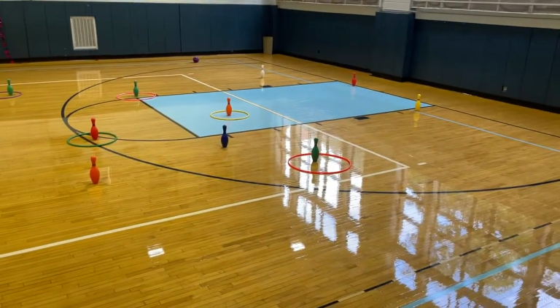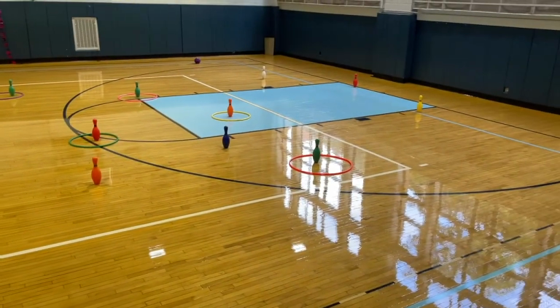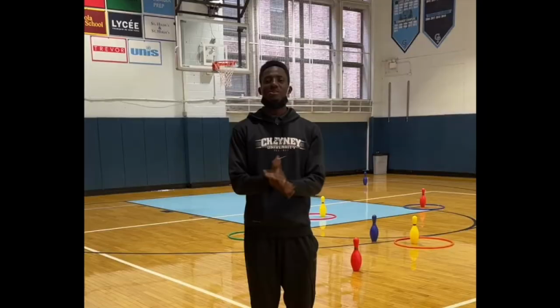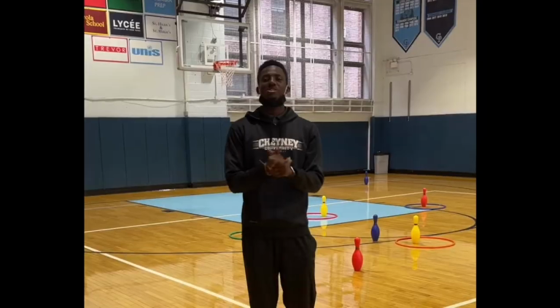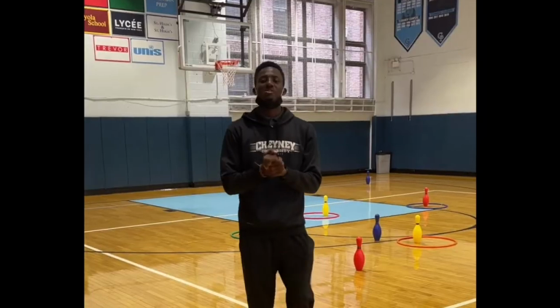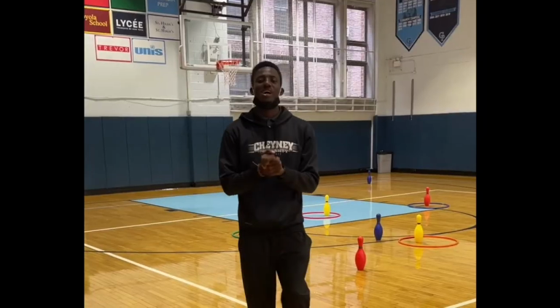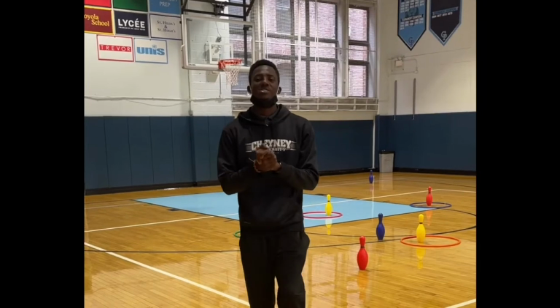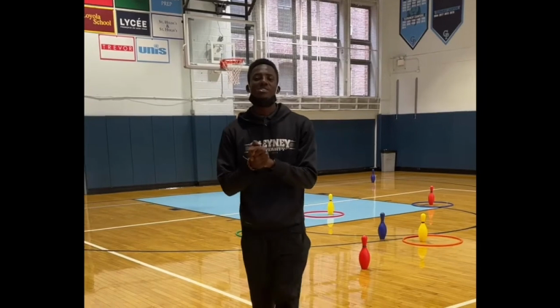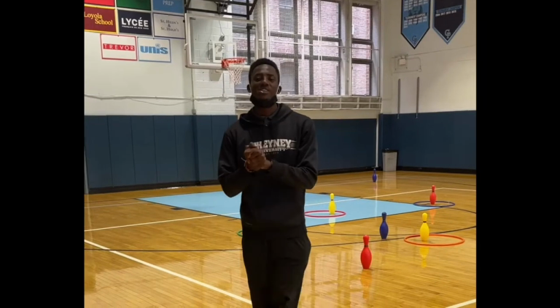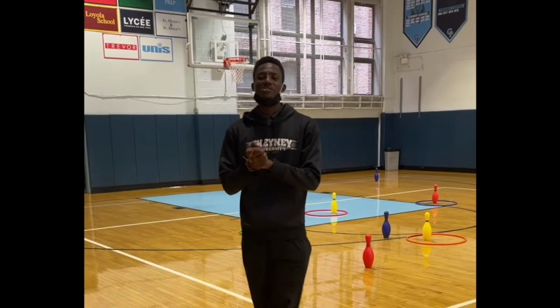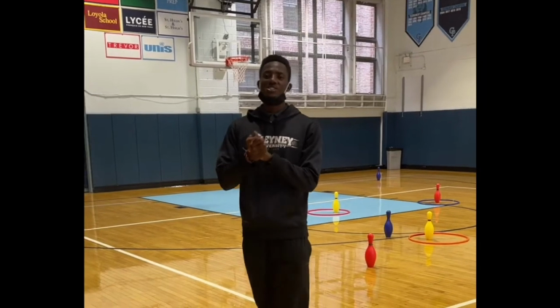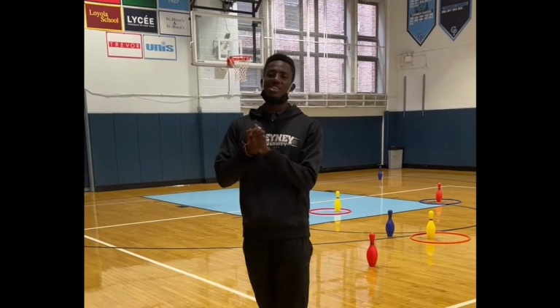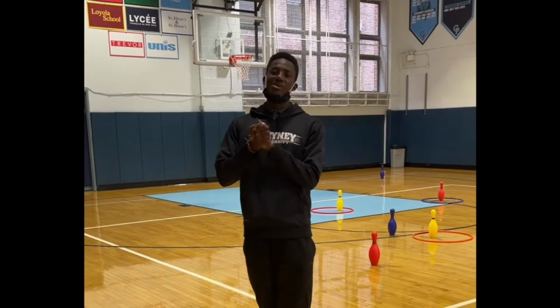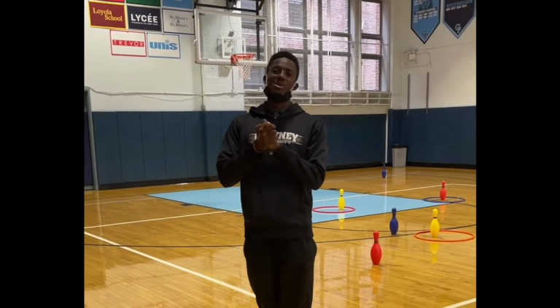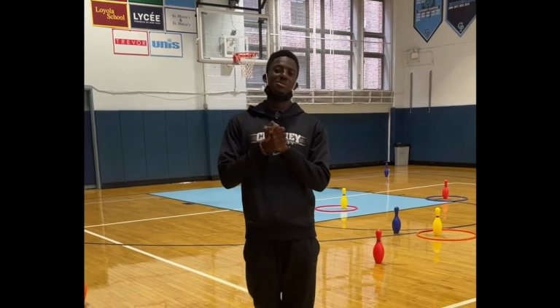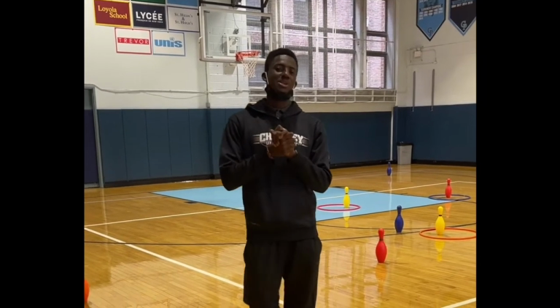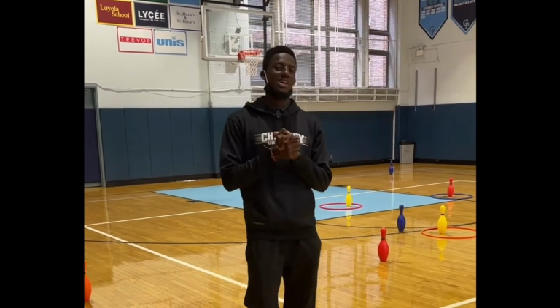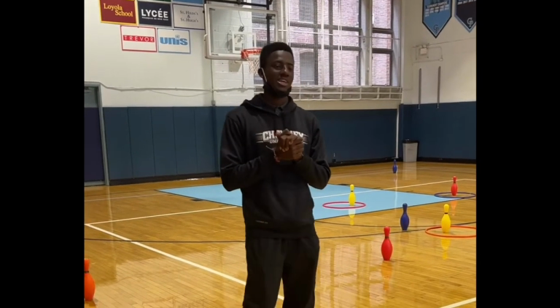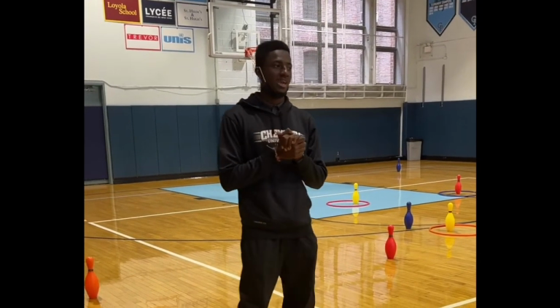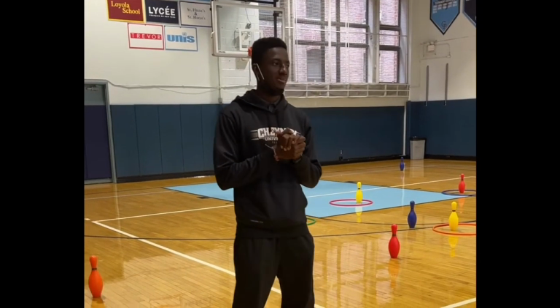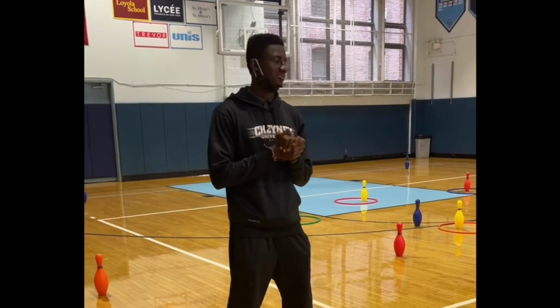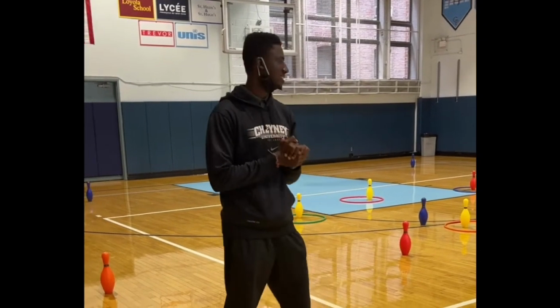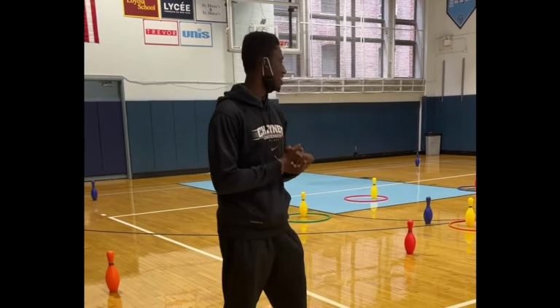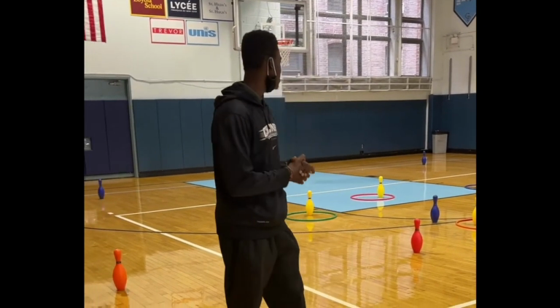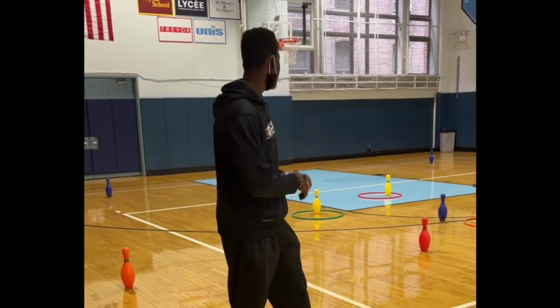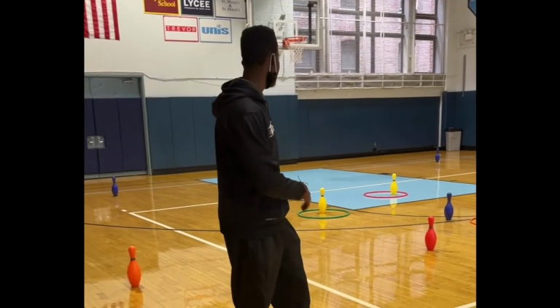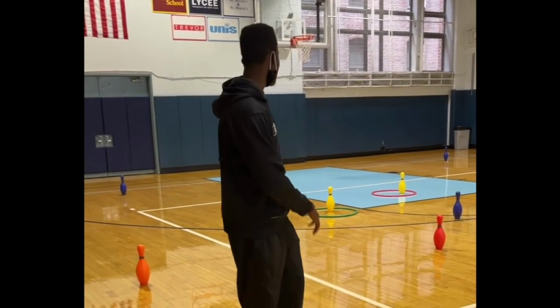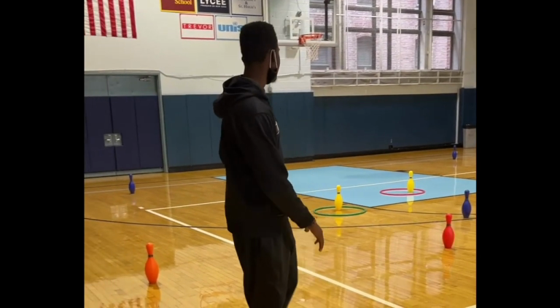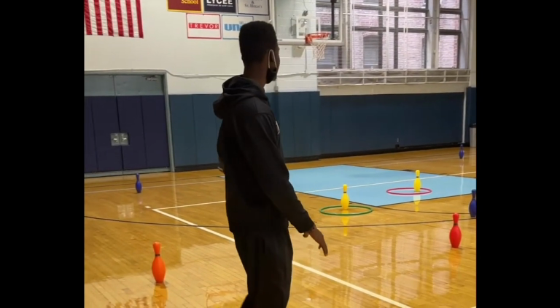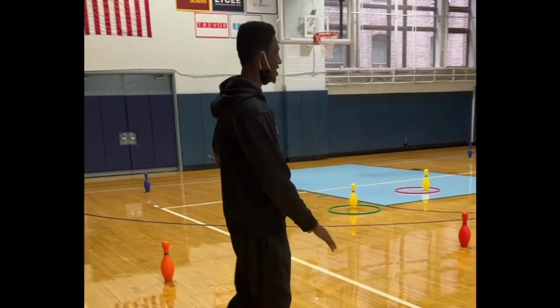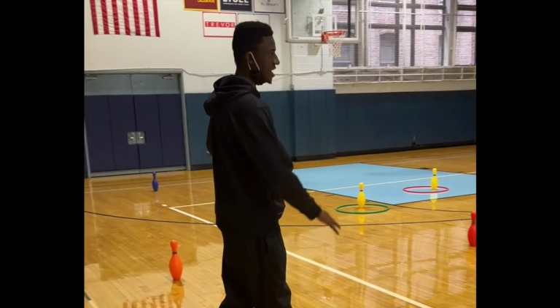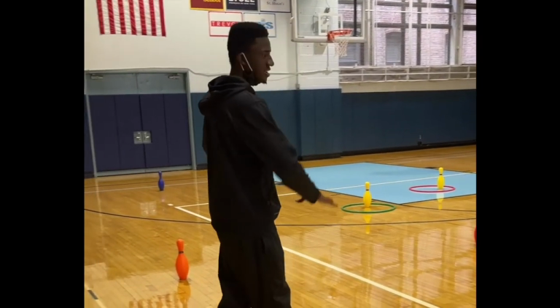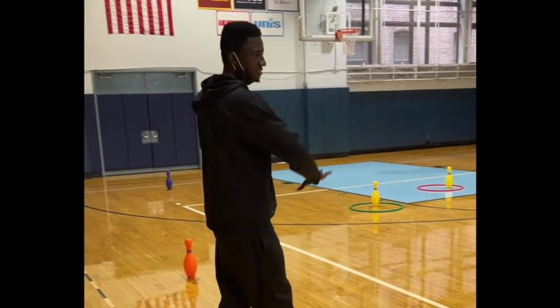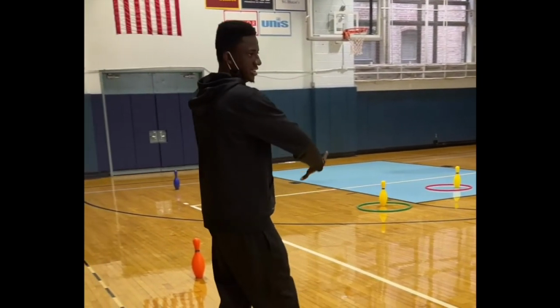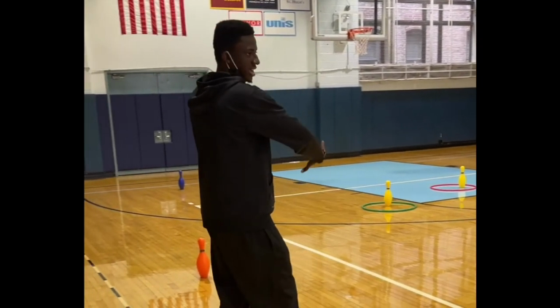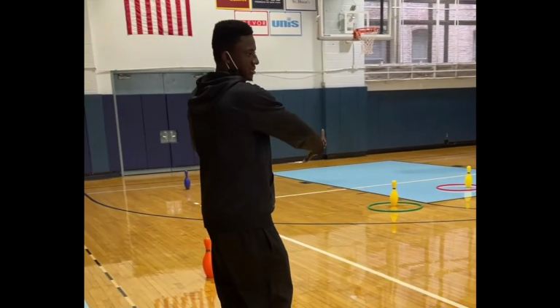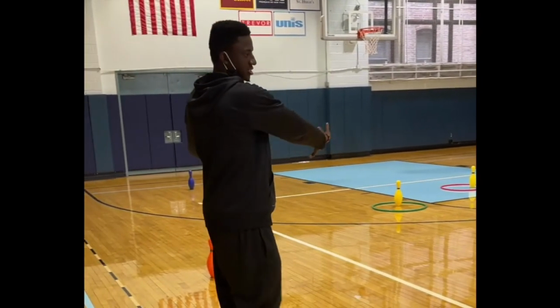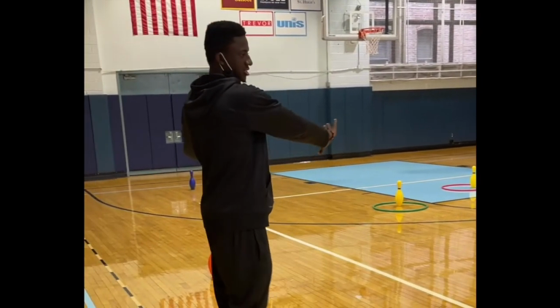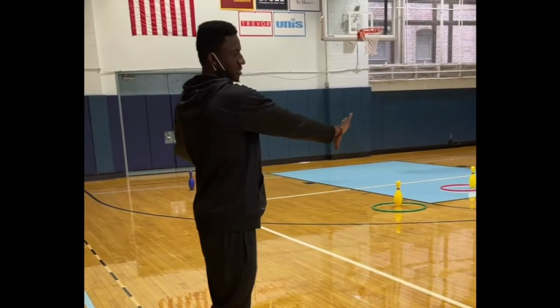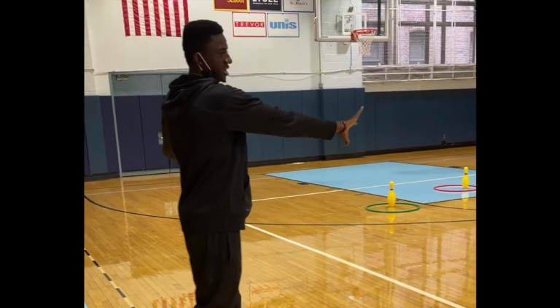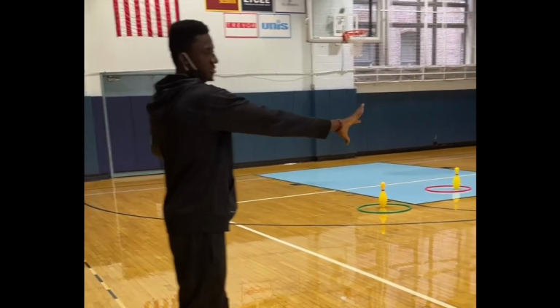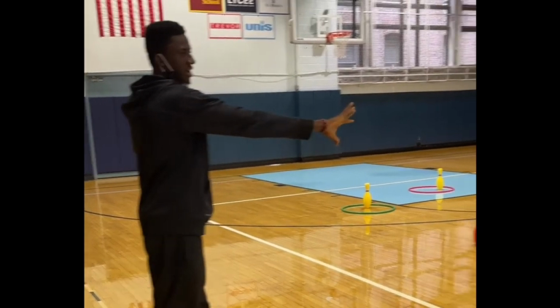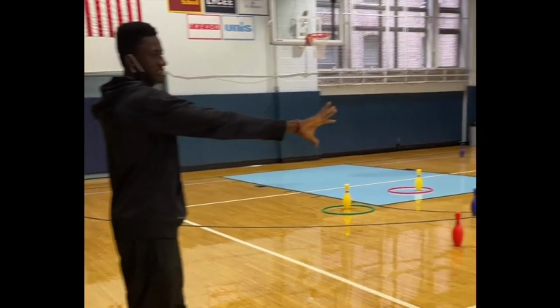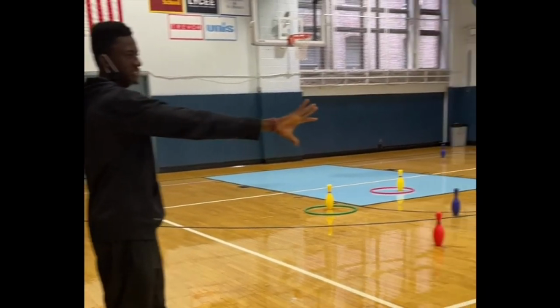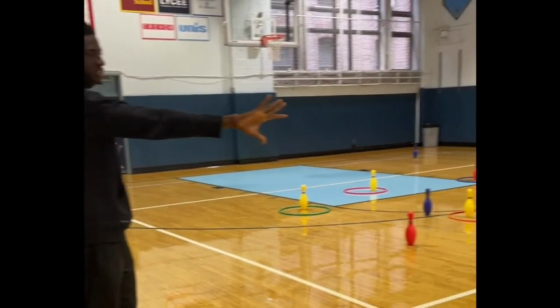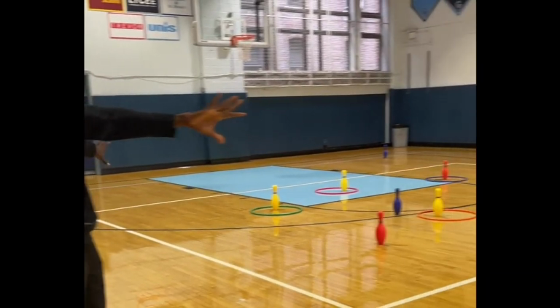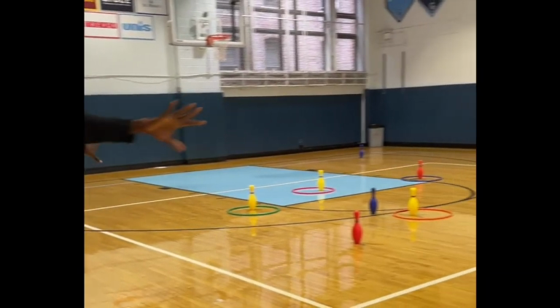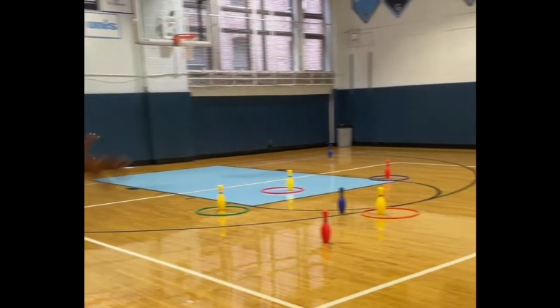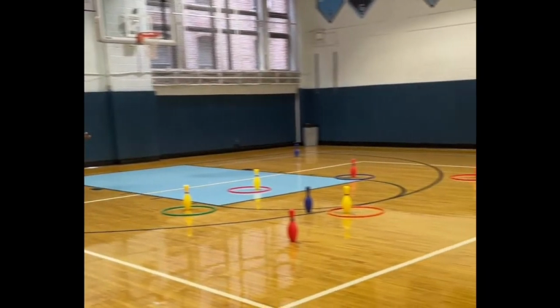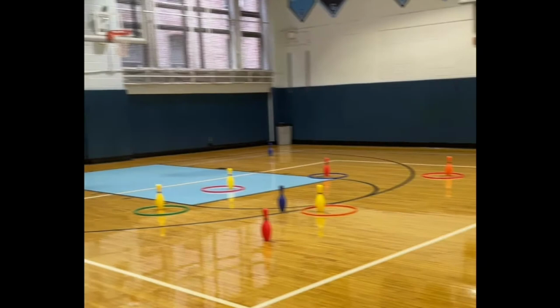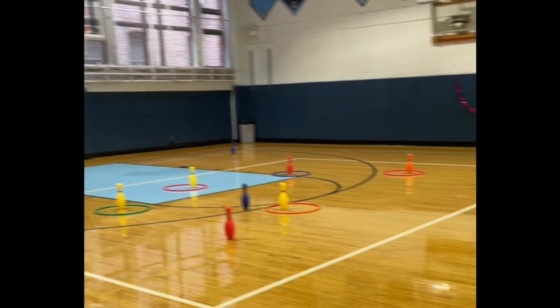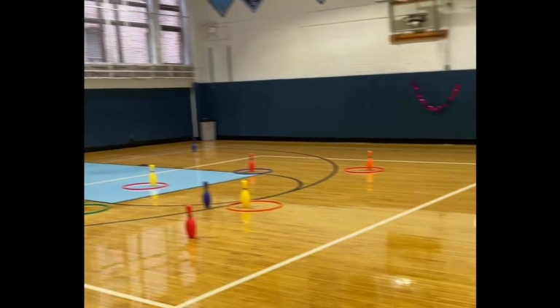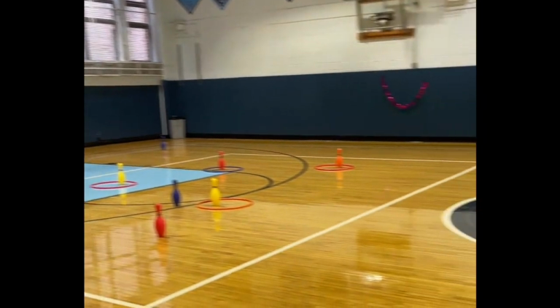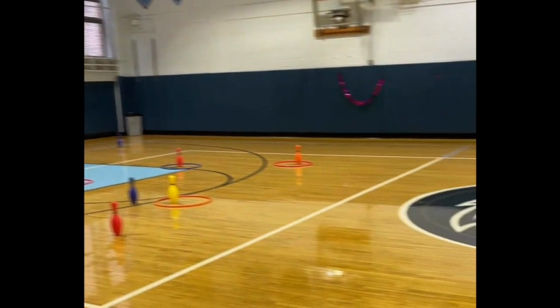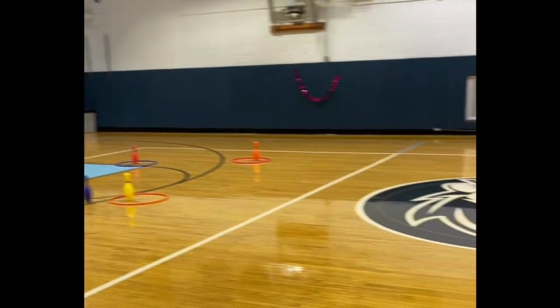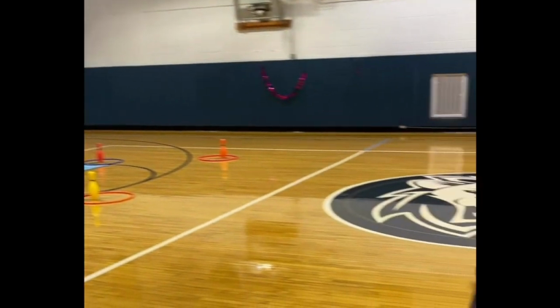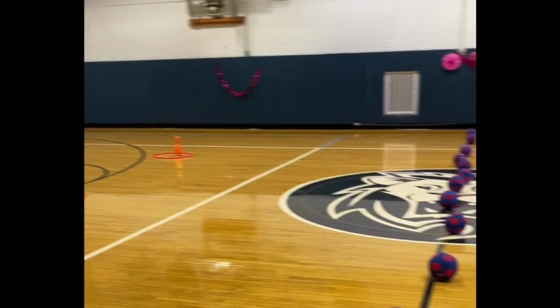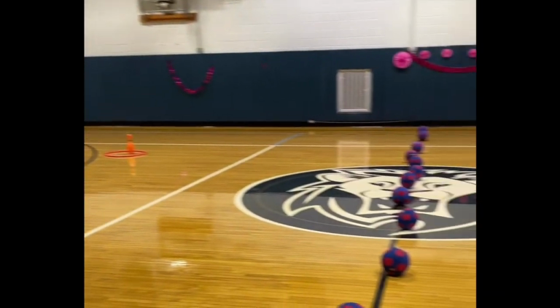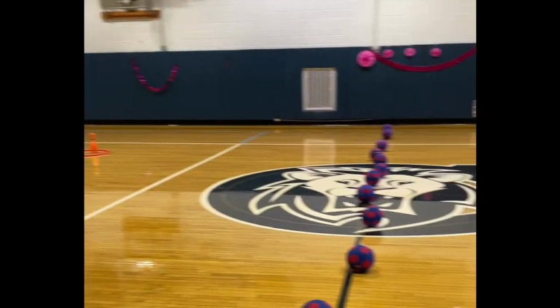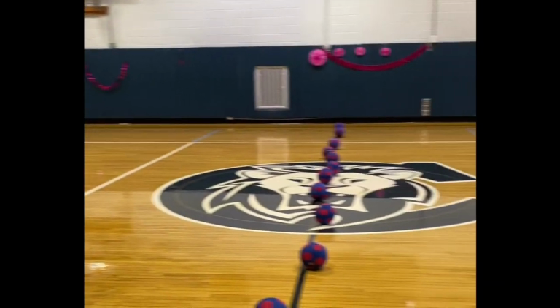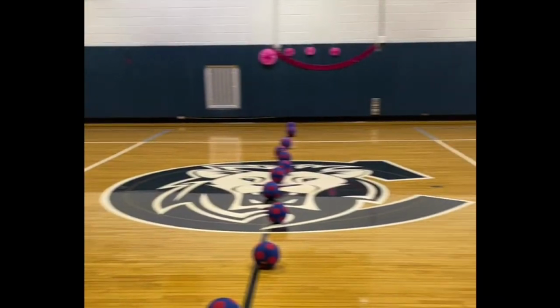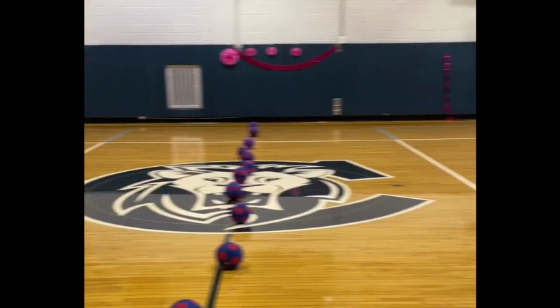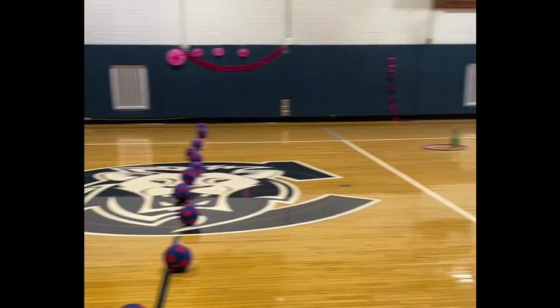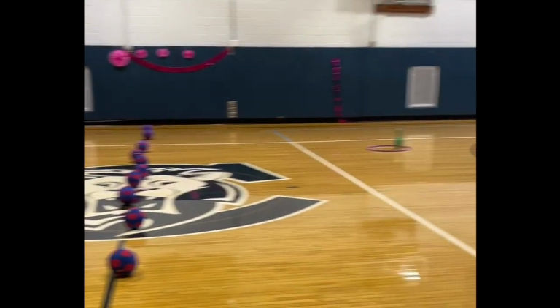What's up guys, so today we're going to play a game of 10 pin knockdown. The camera is going to pan around to show you — we have 10 pins on both sides of the gym.